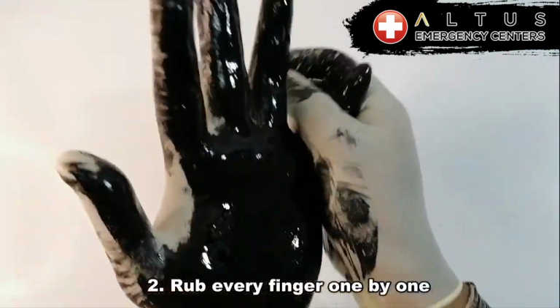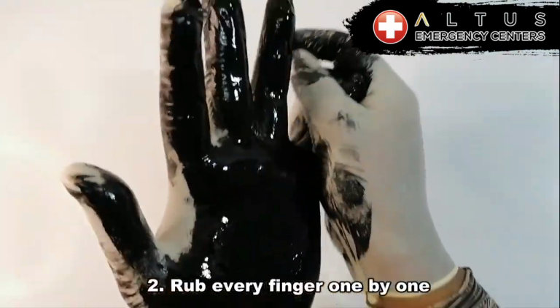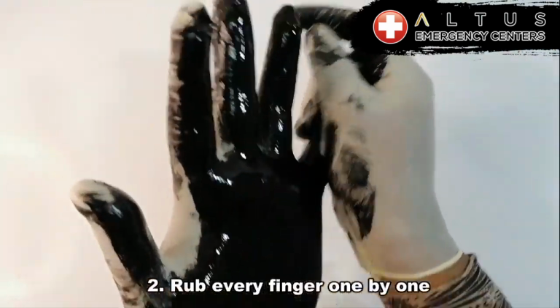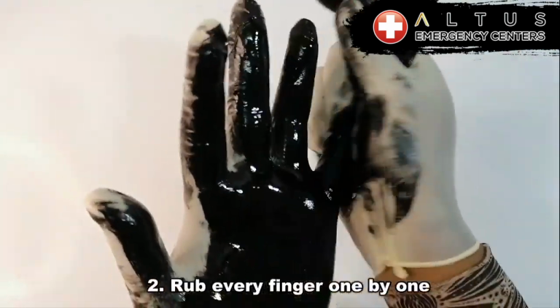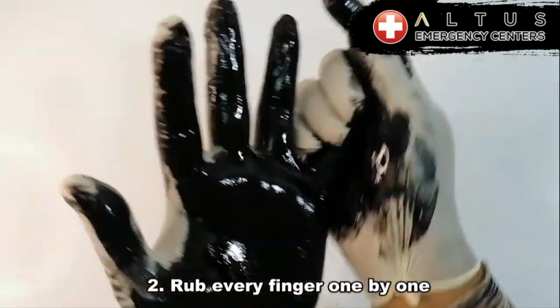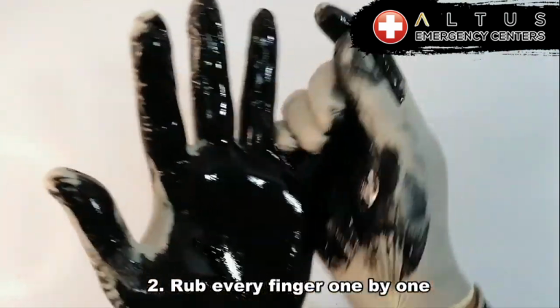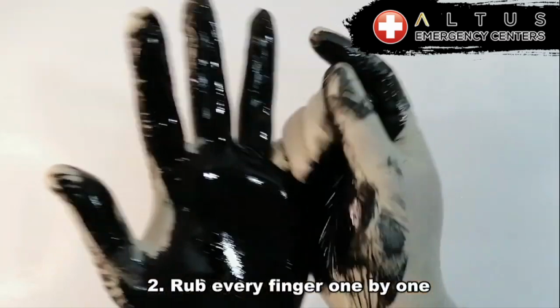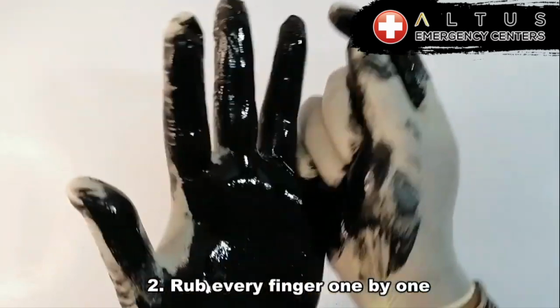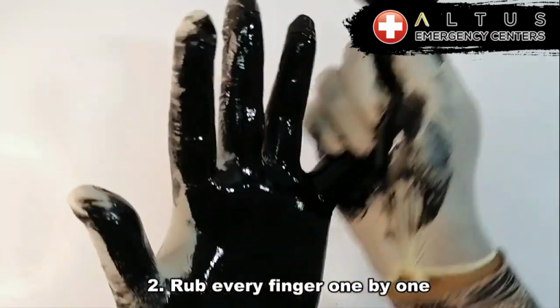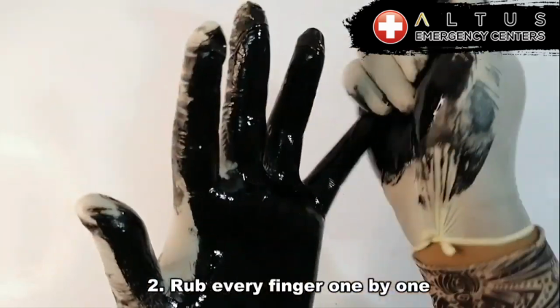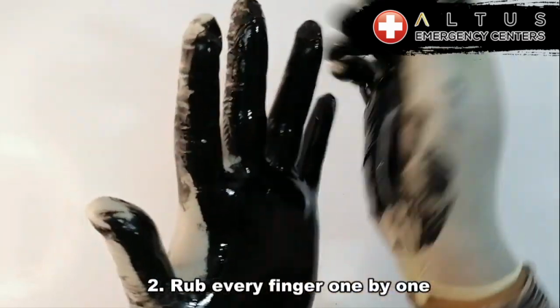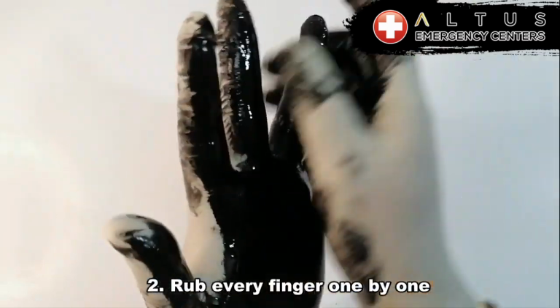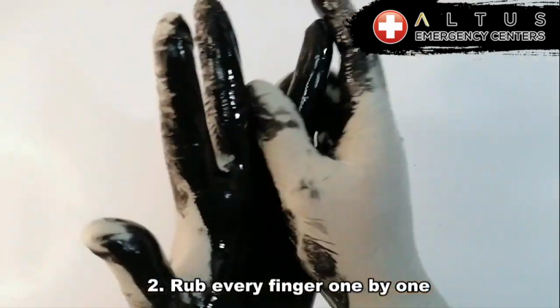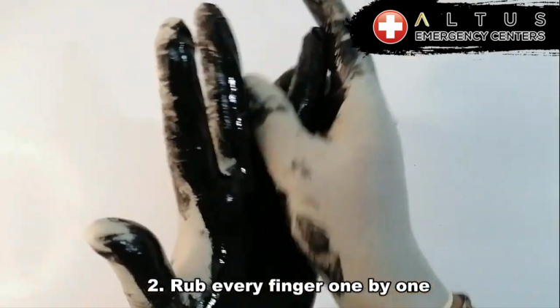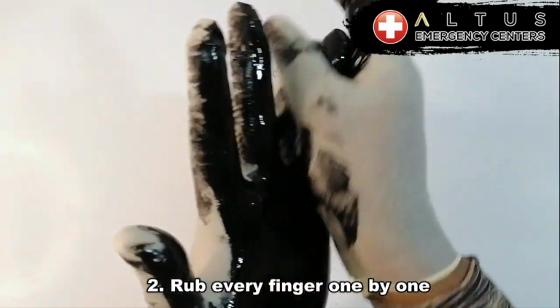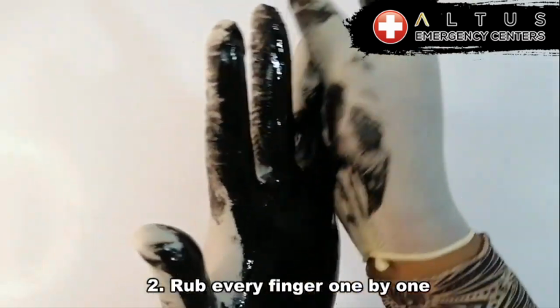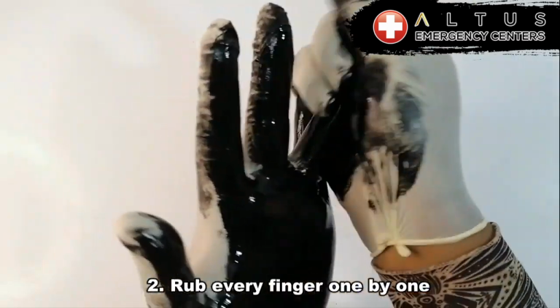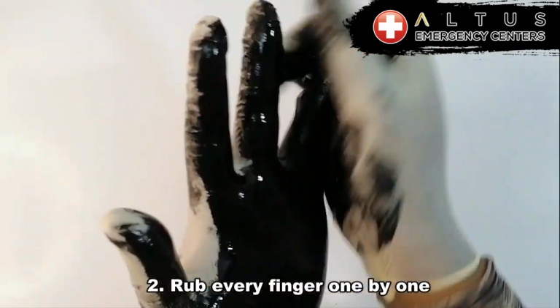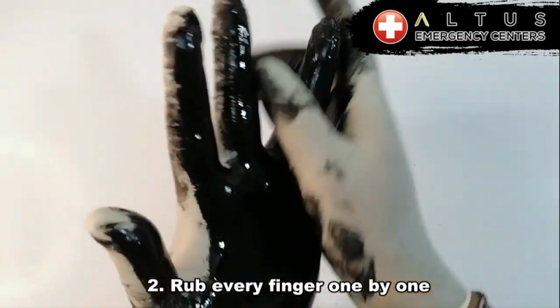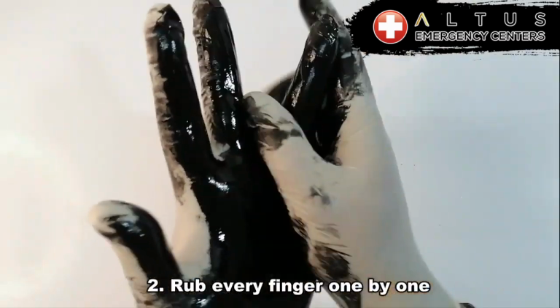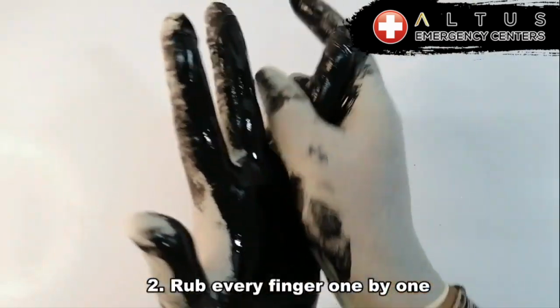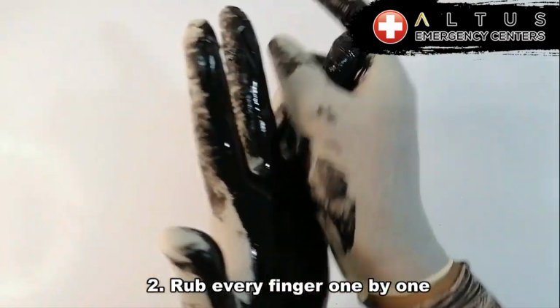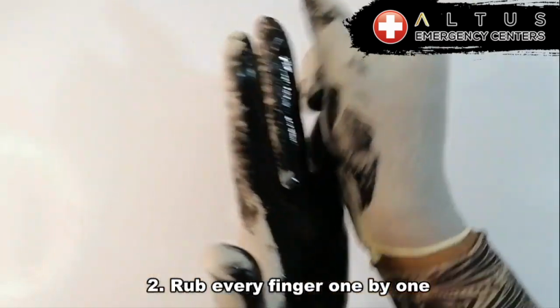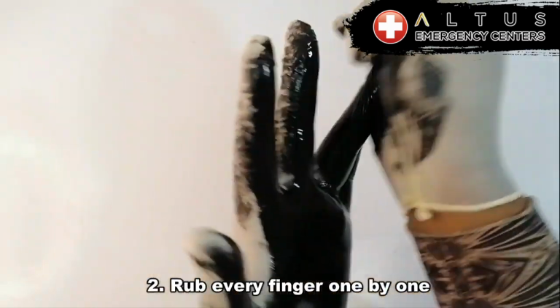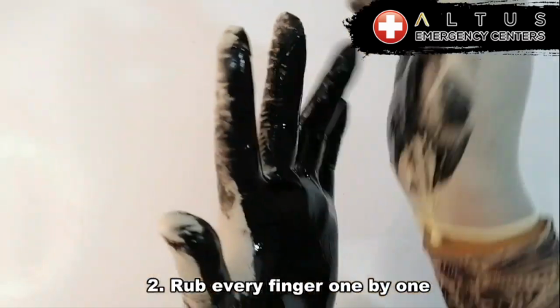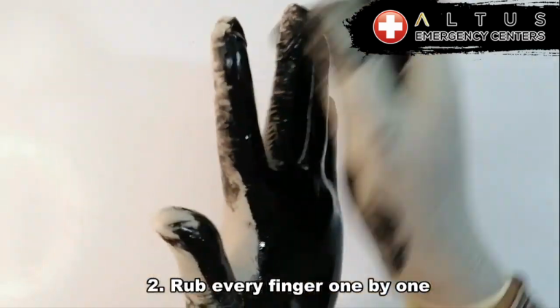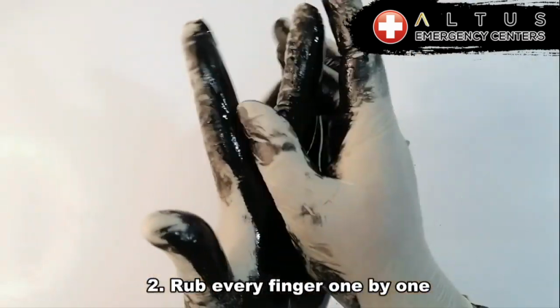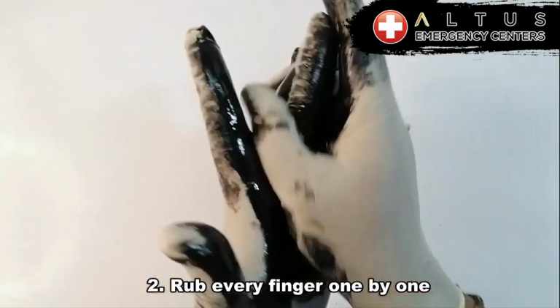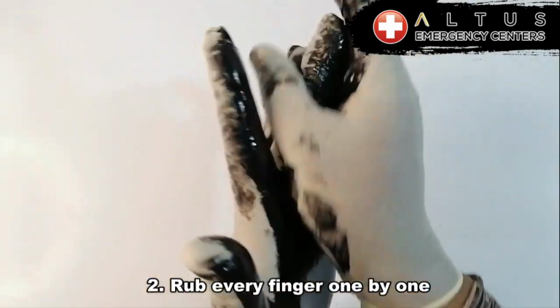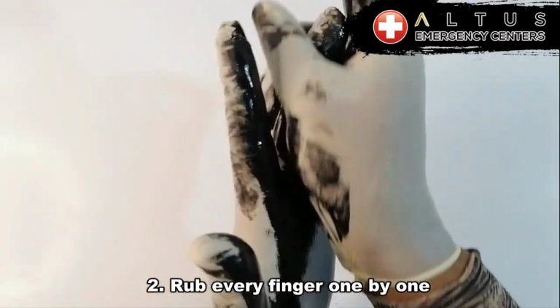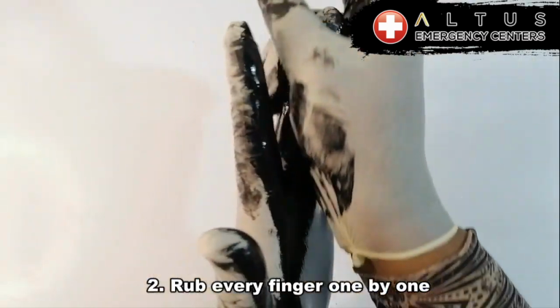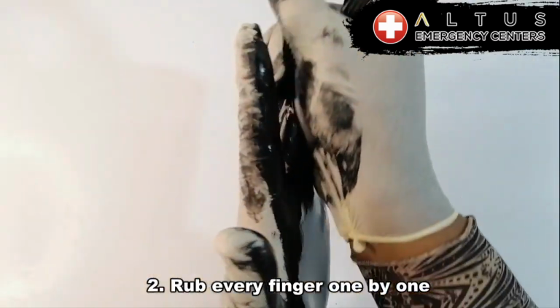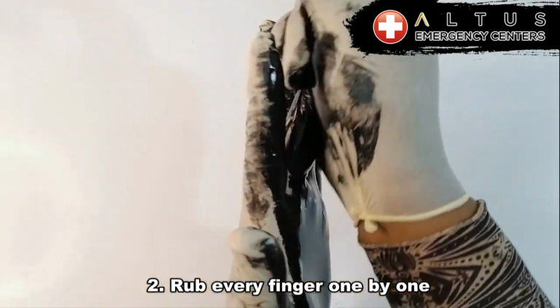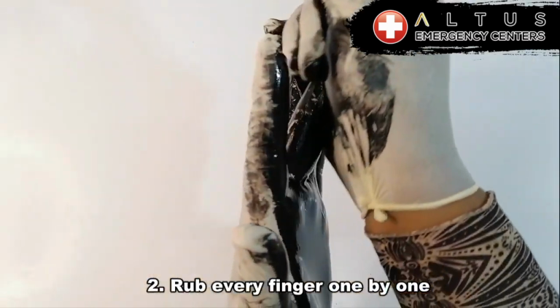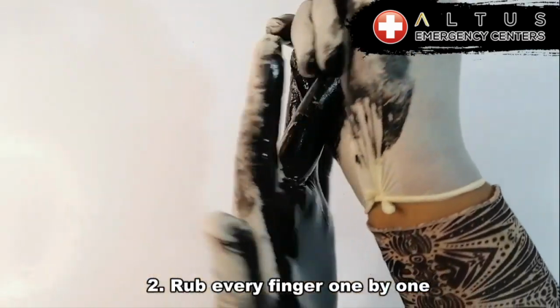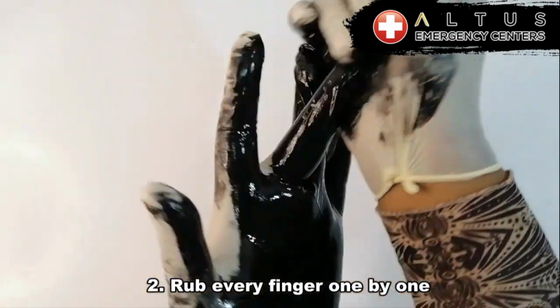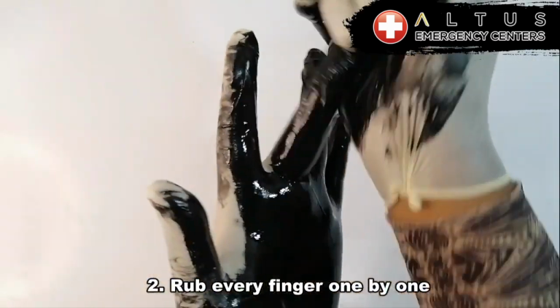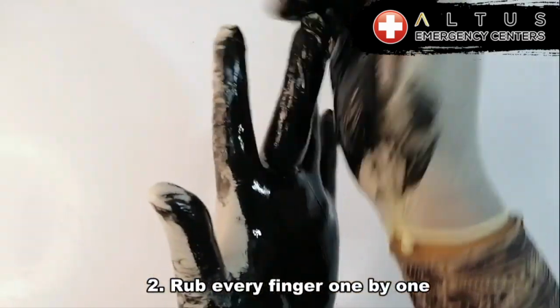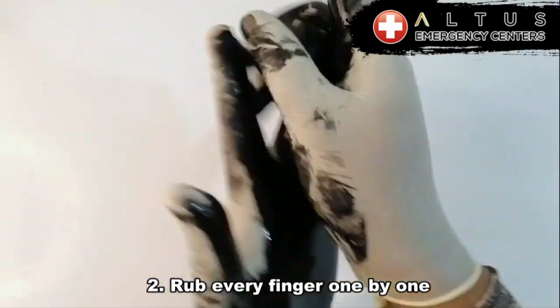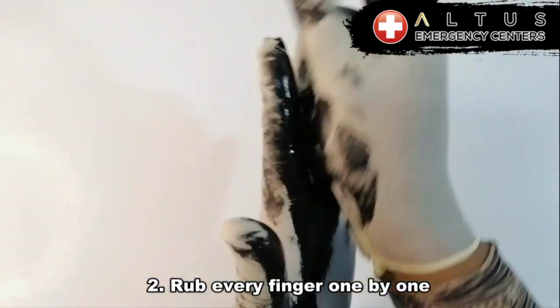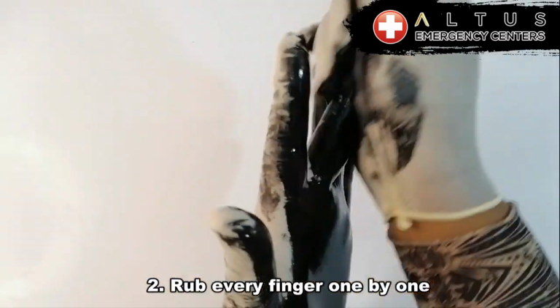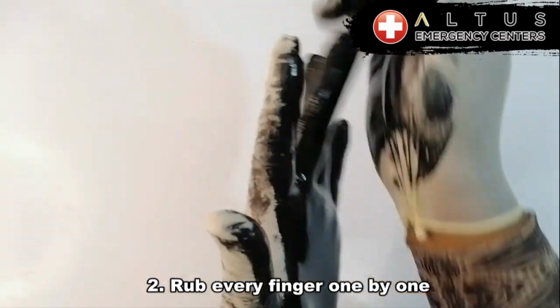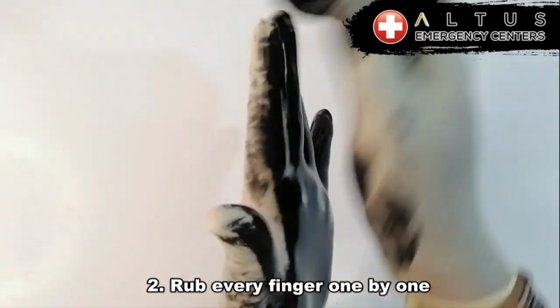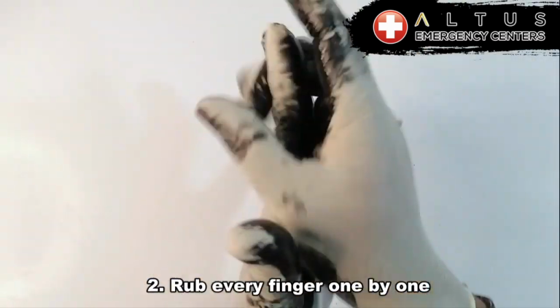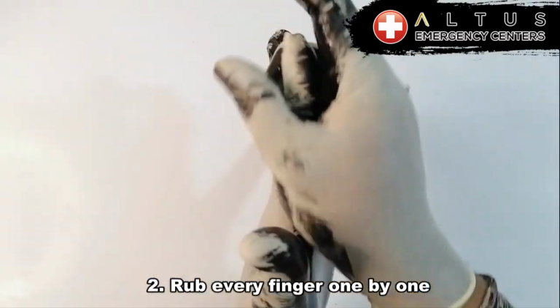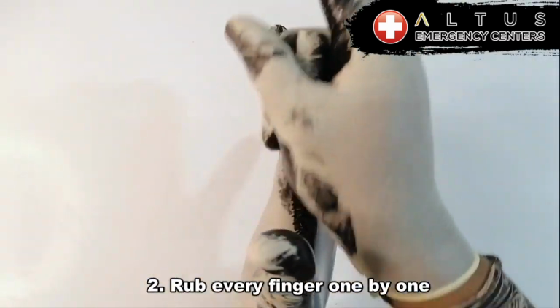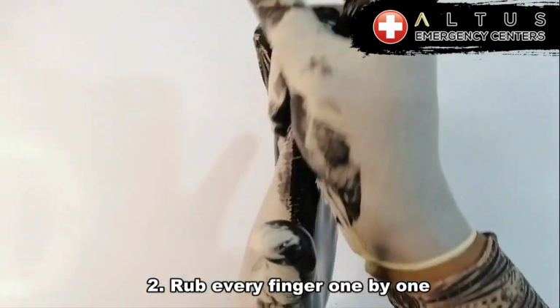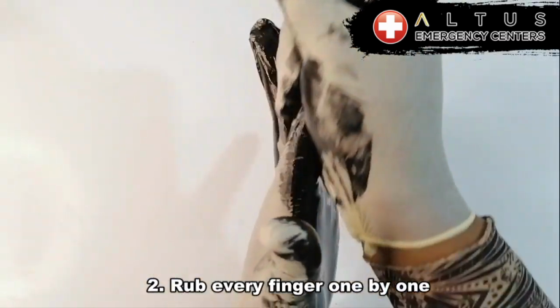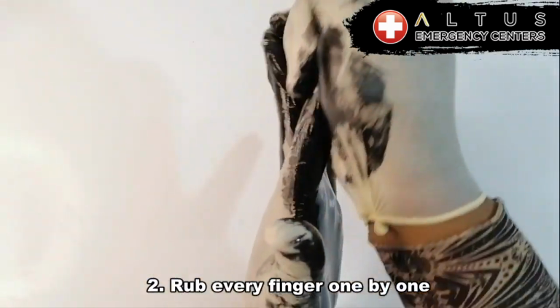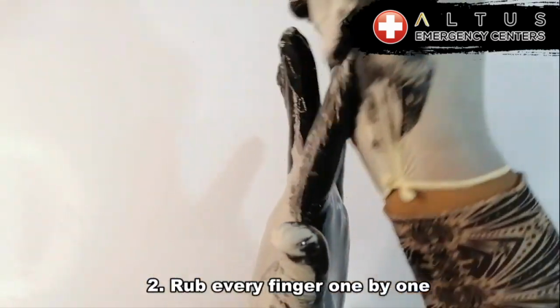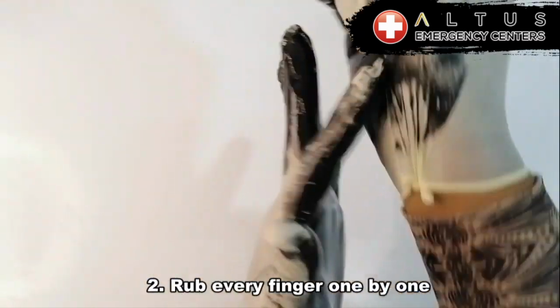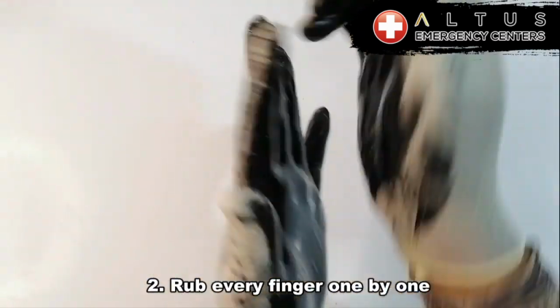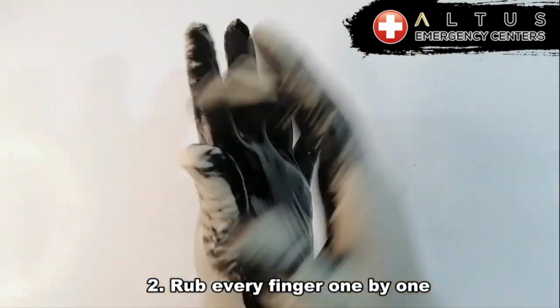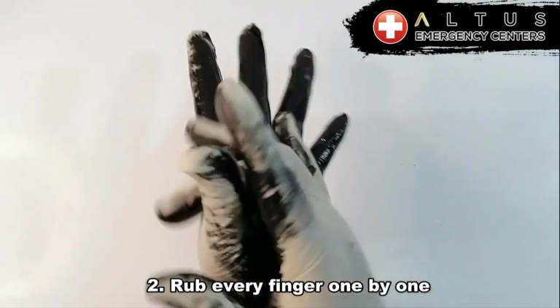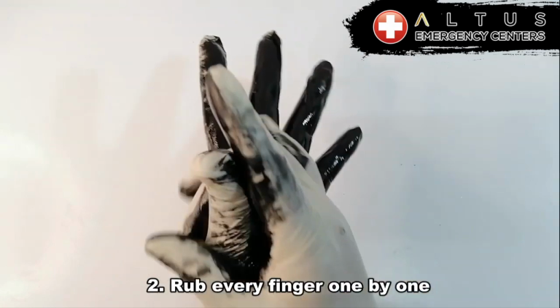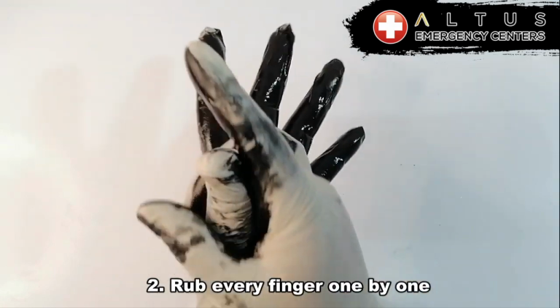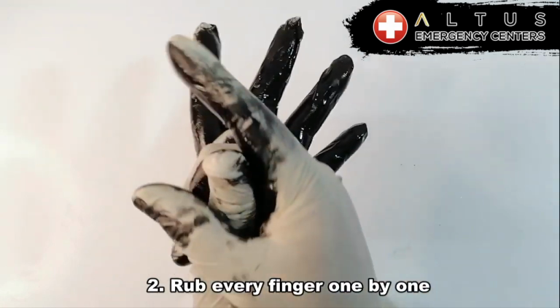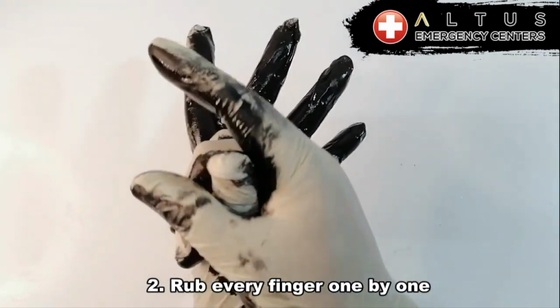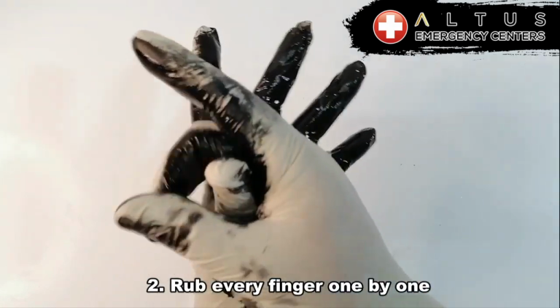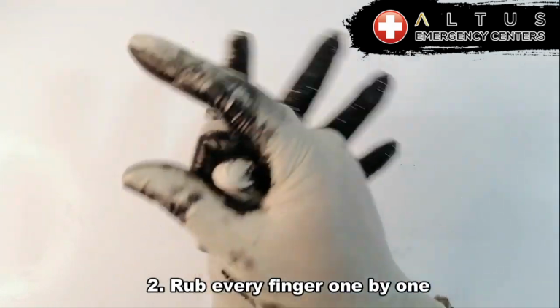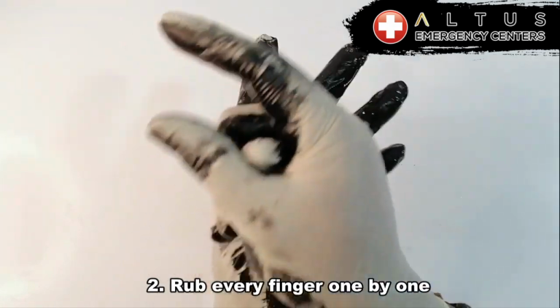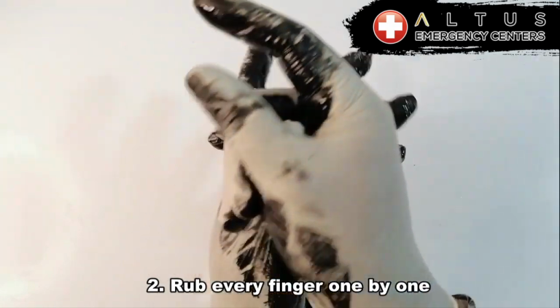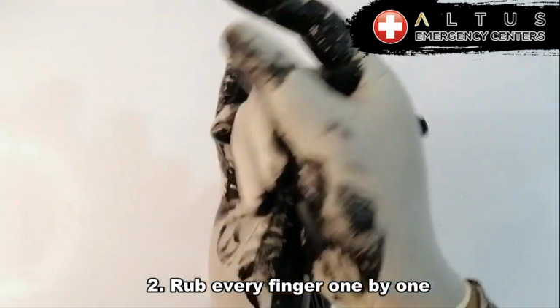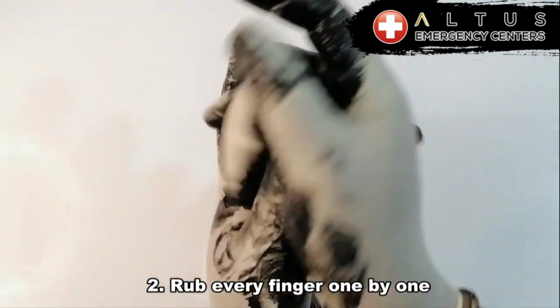And secondly, you want to rub every finger one by one. We want to make sure we get every crevice, every little area.